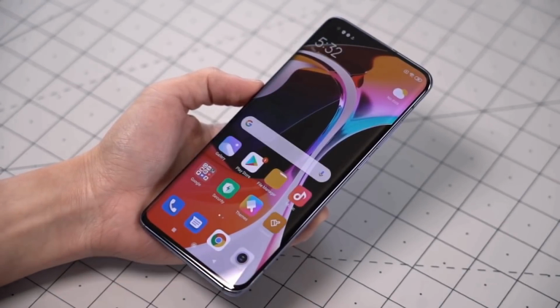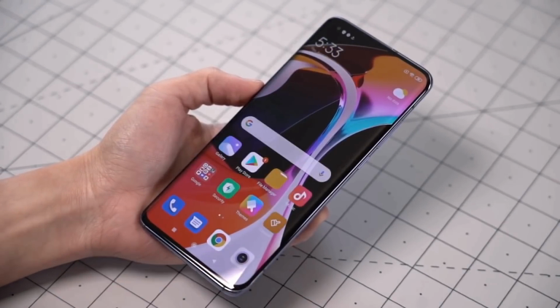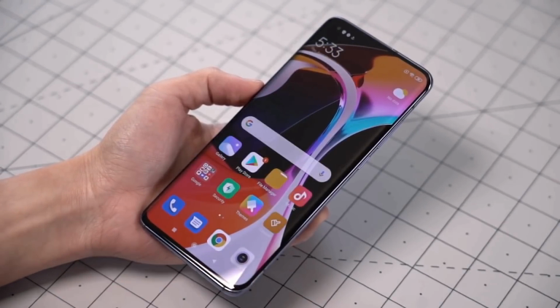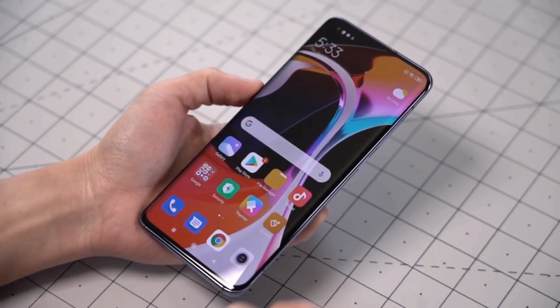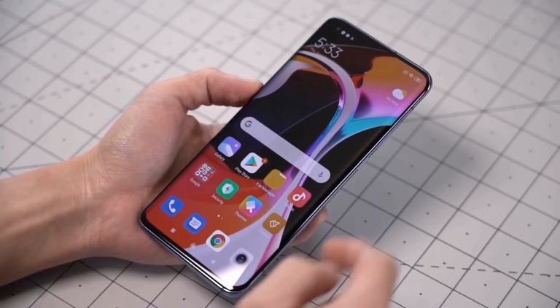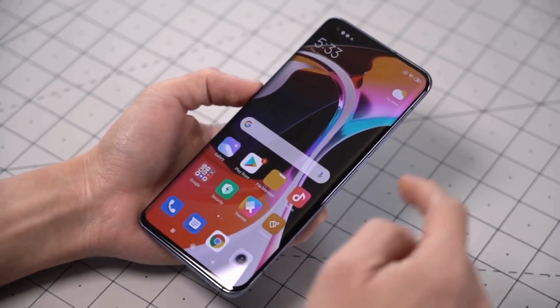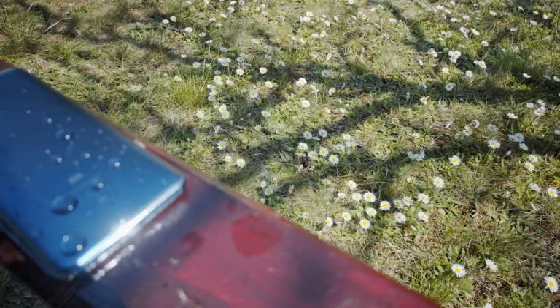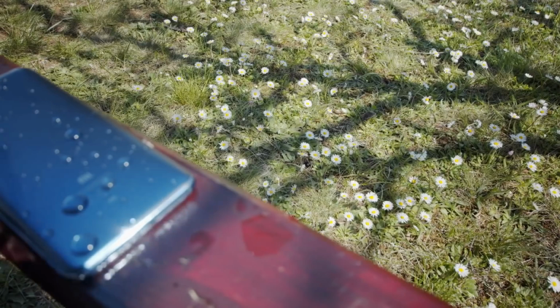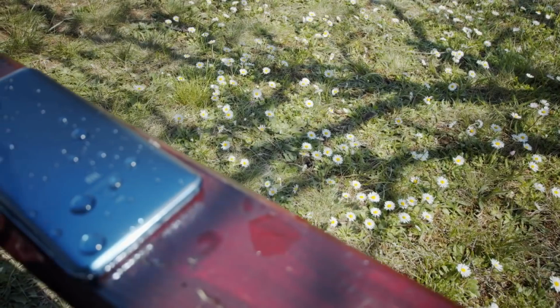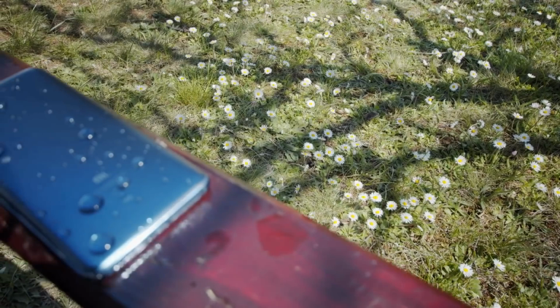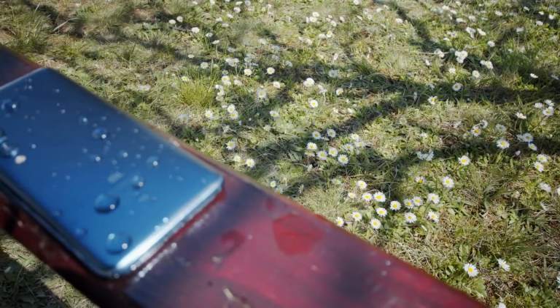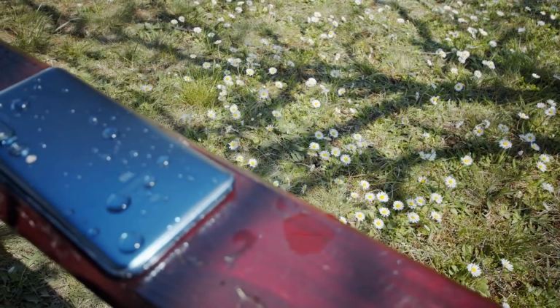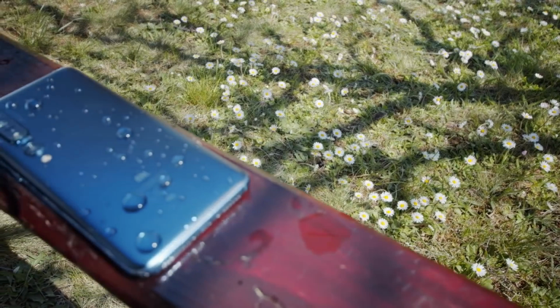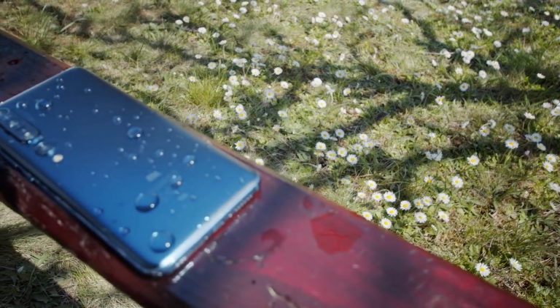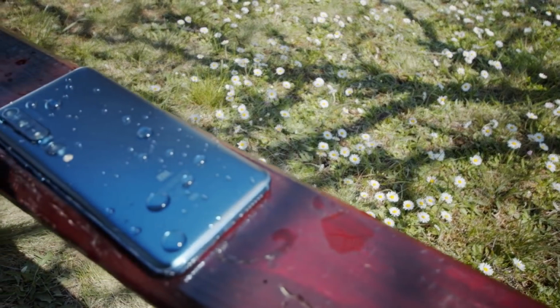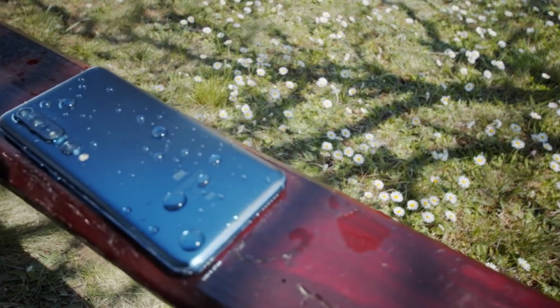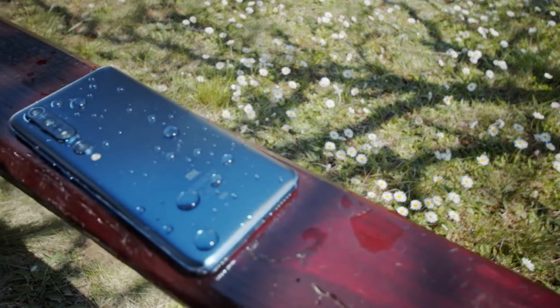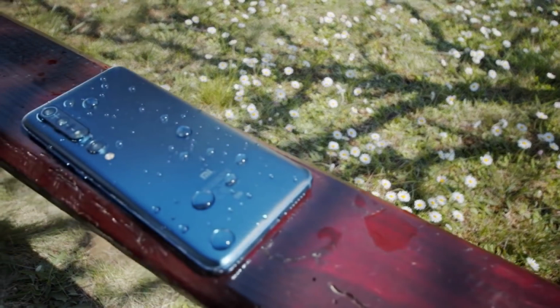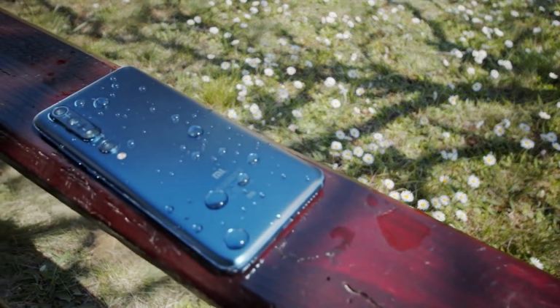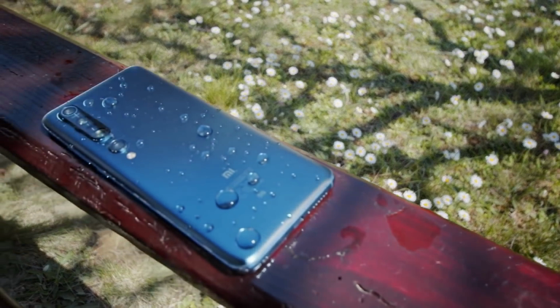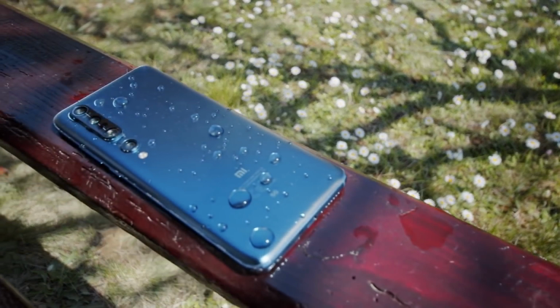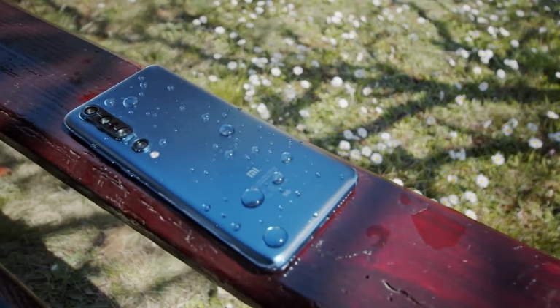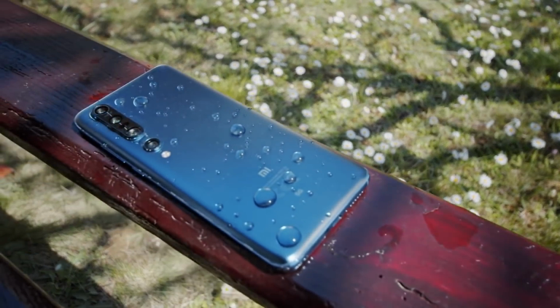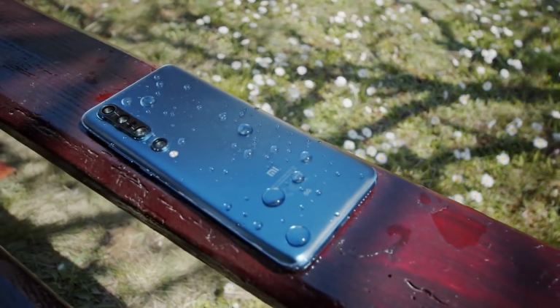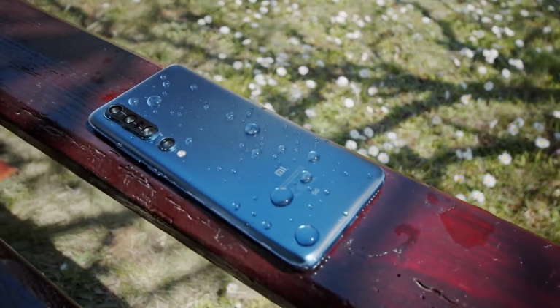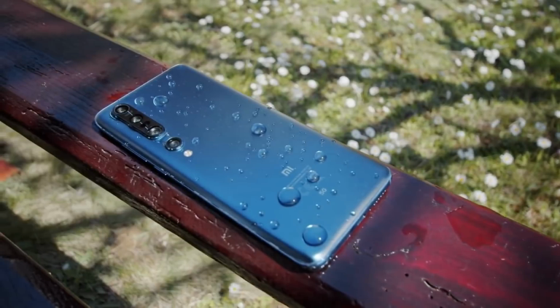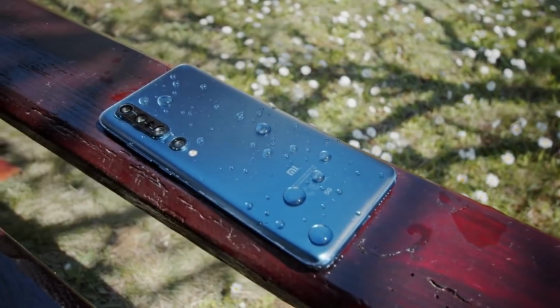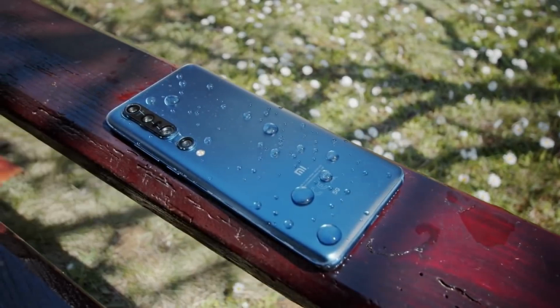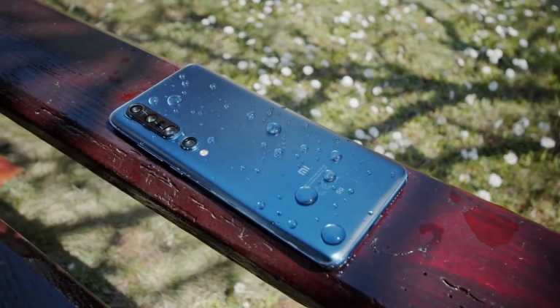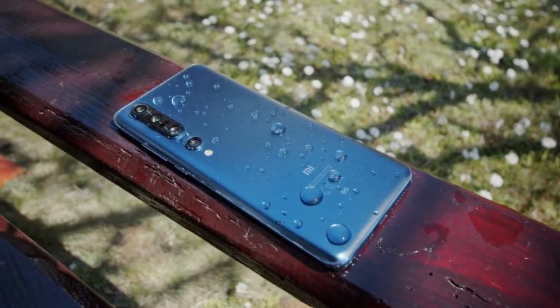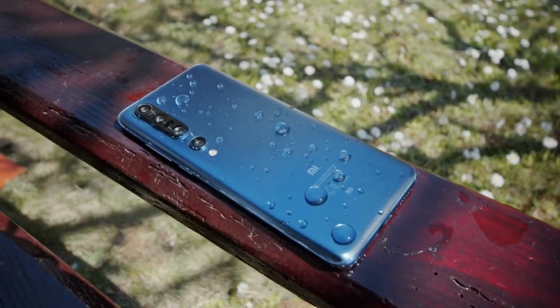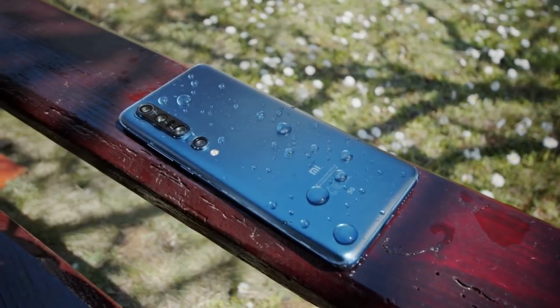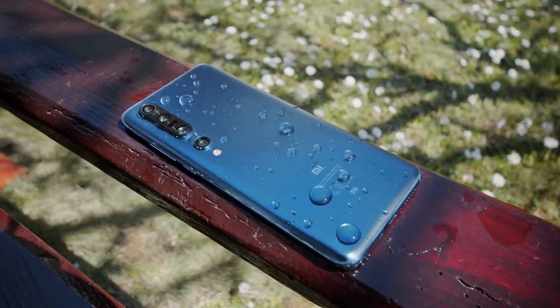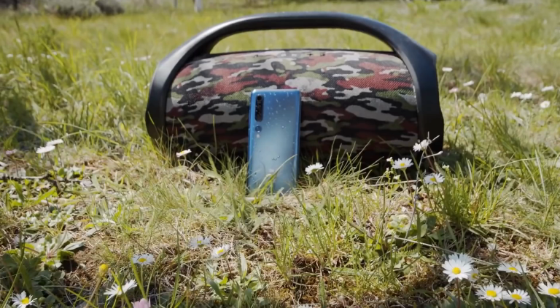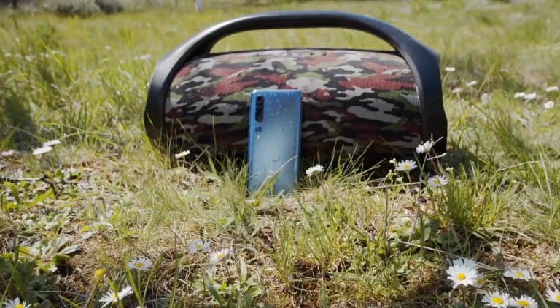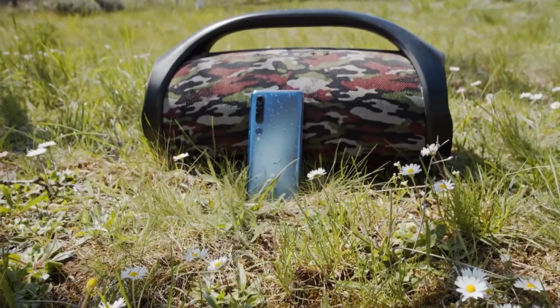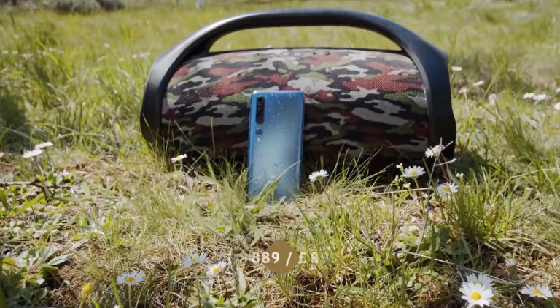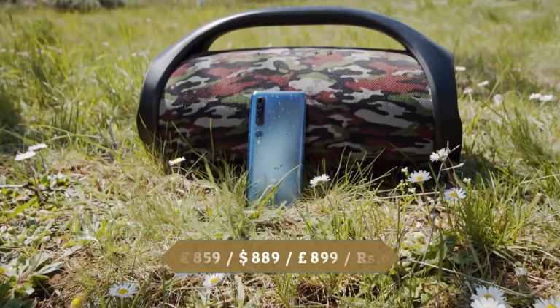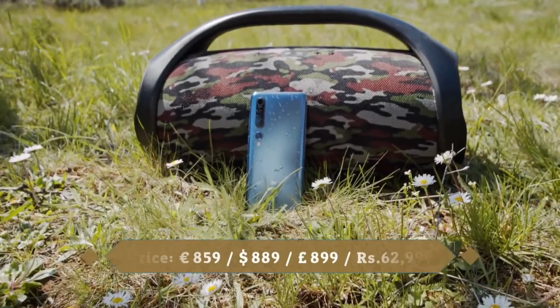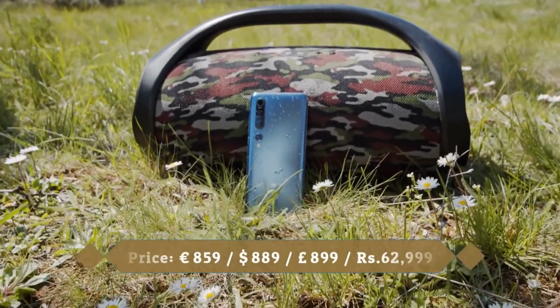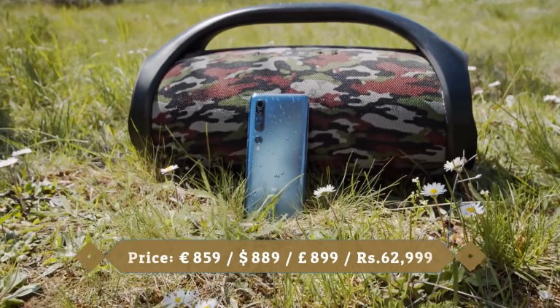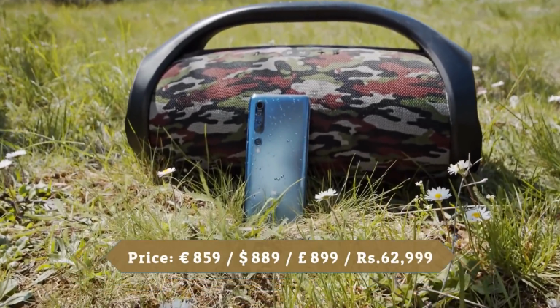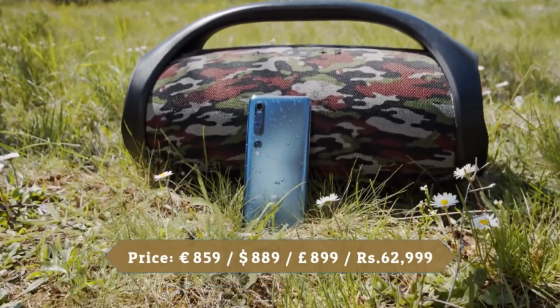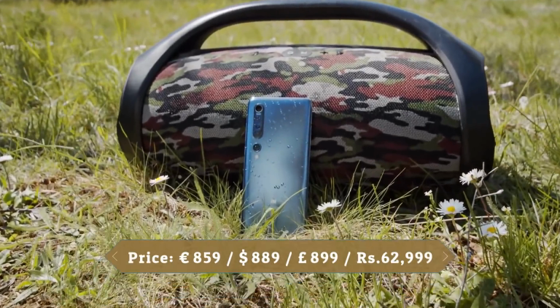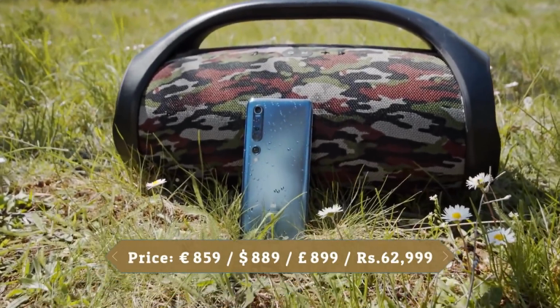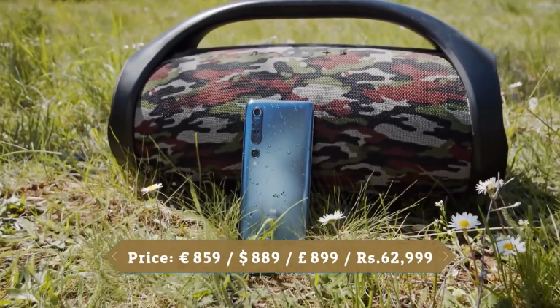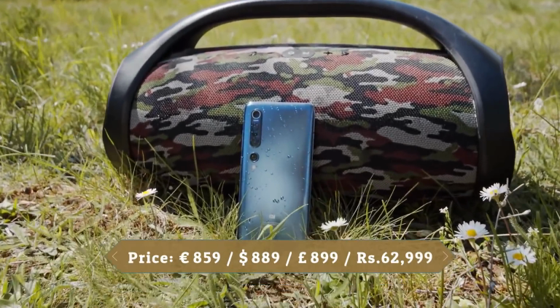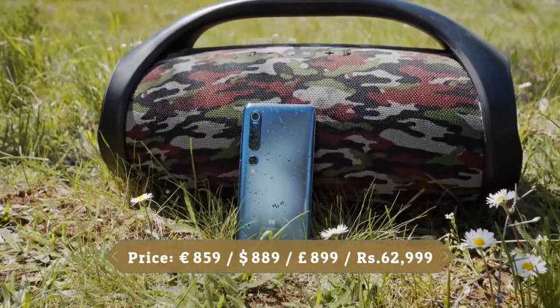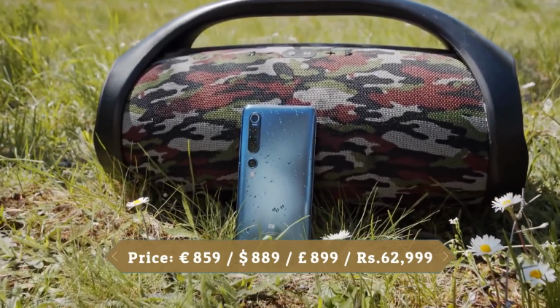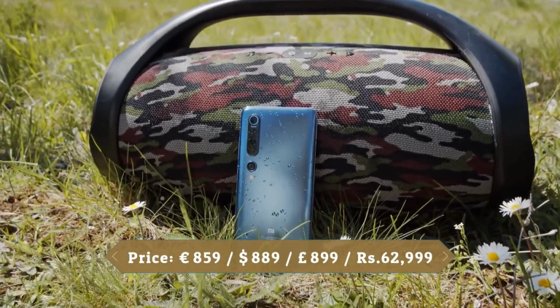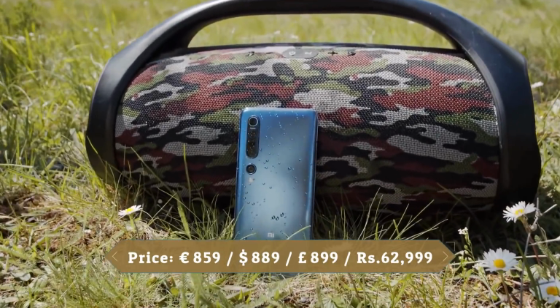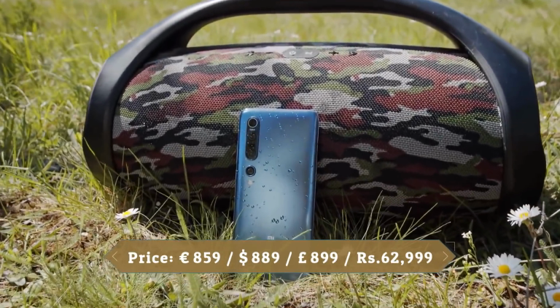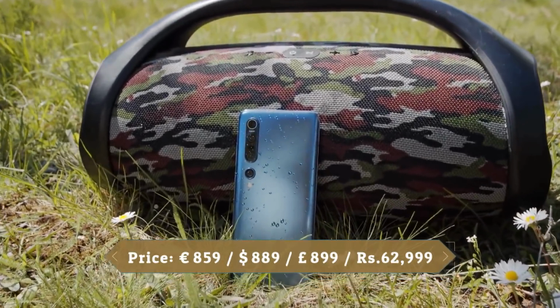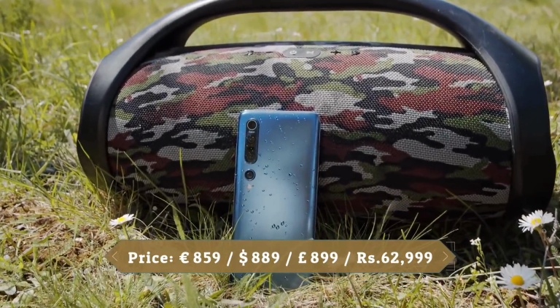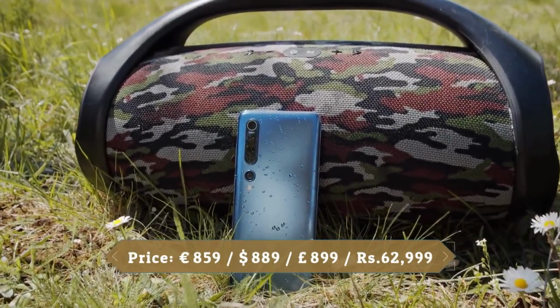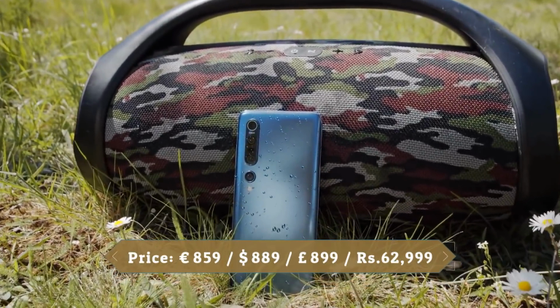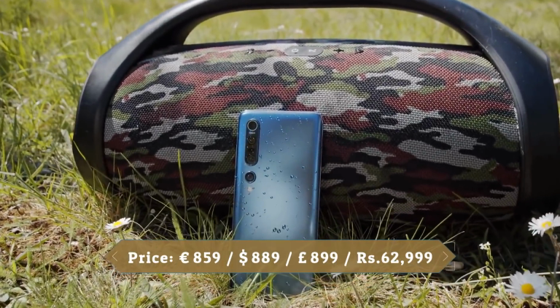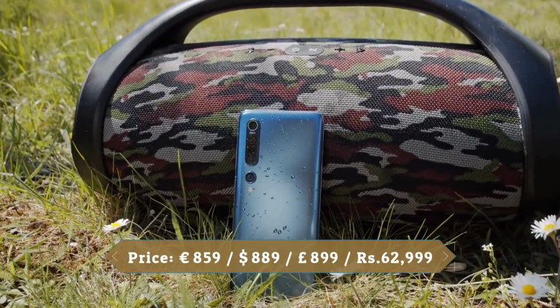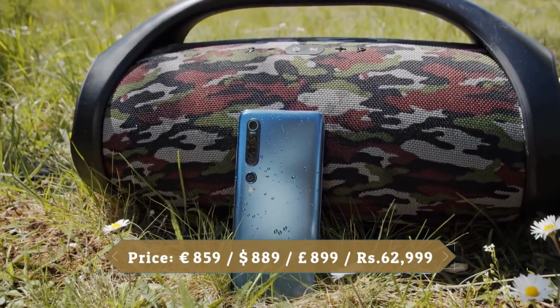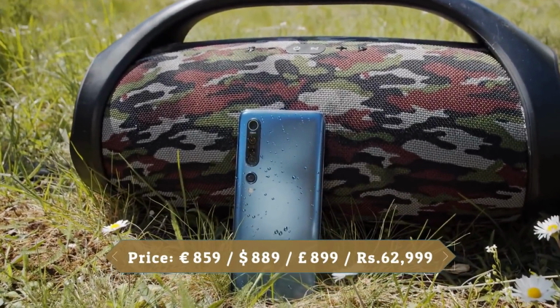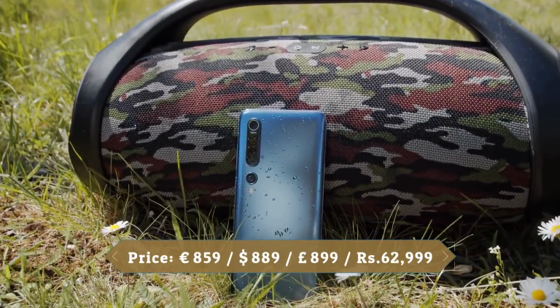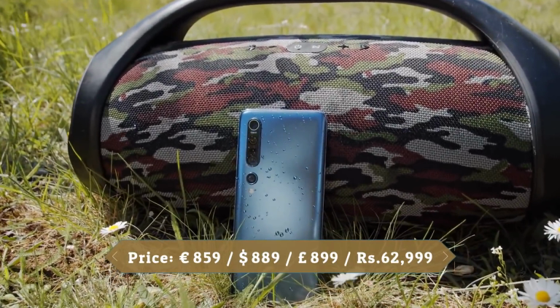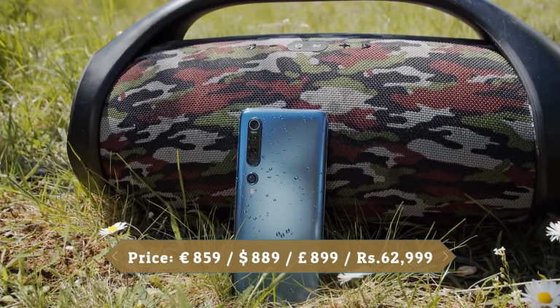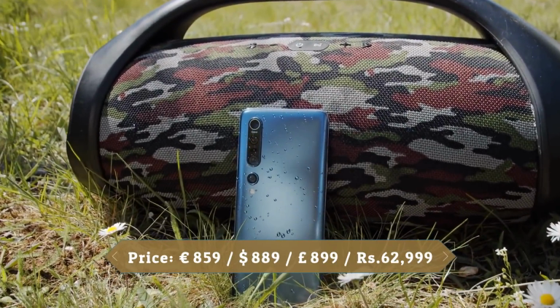Xiaomi has a reputation for producing quality phones at affordable prices, and the Mi 10 Pro 5G is another example of that.